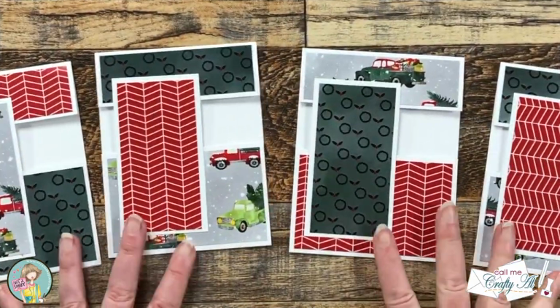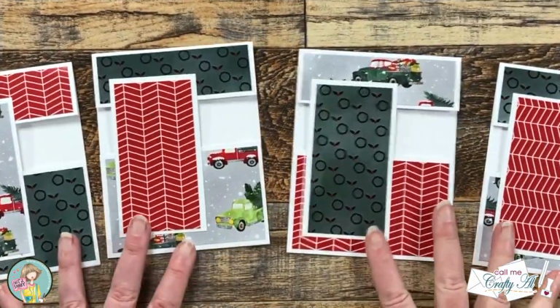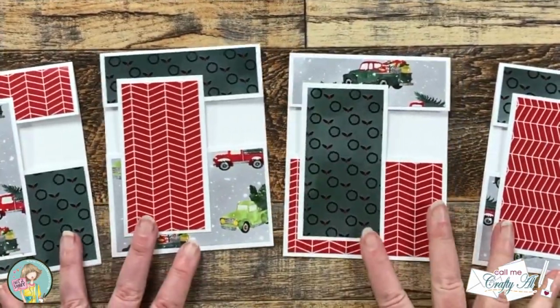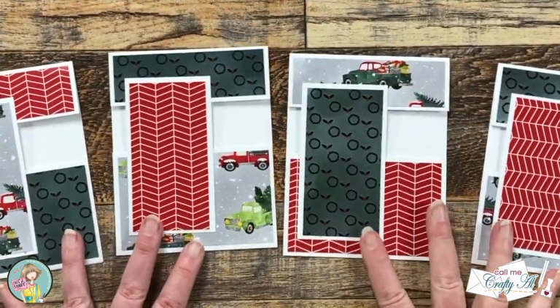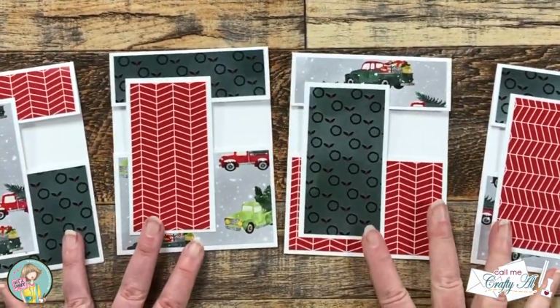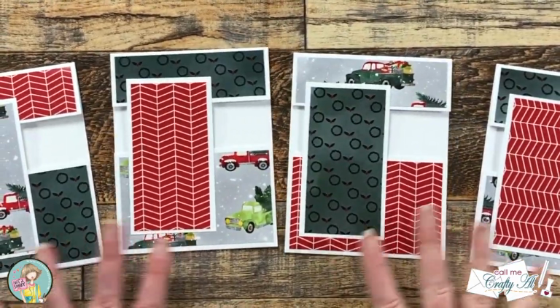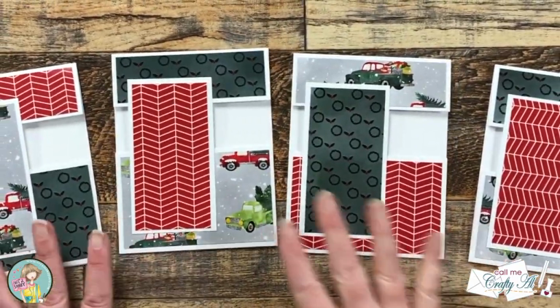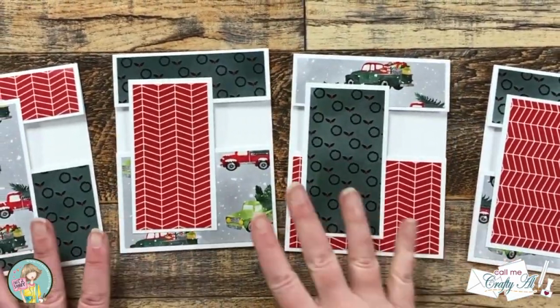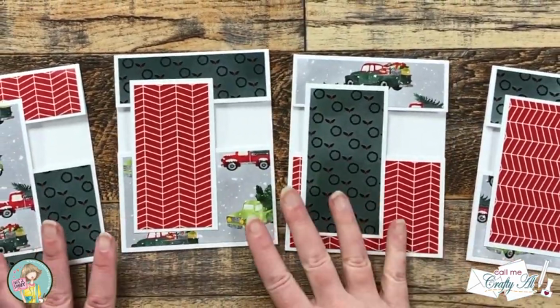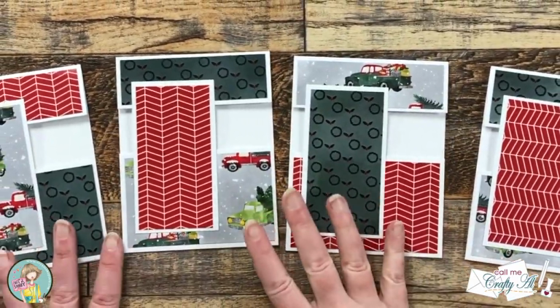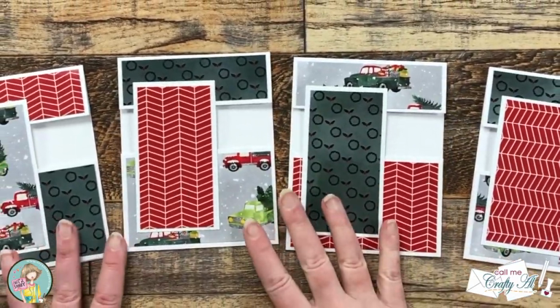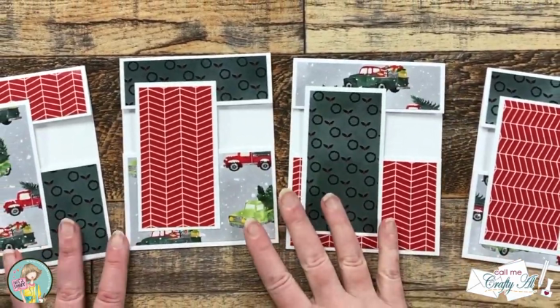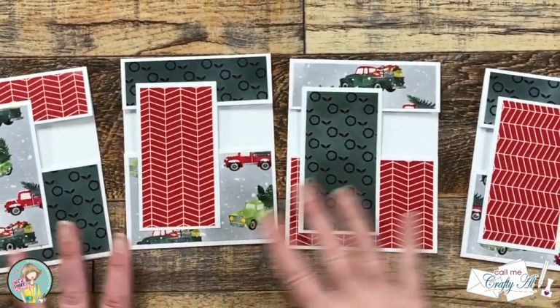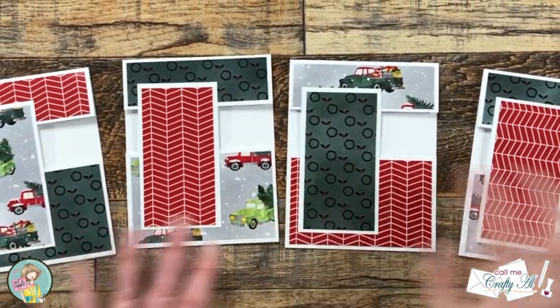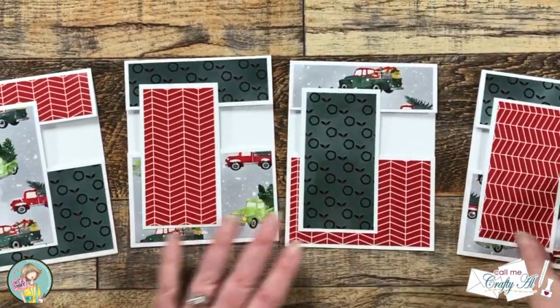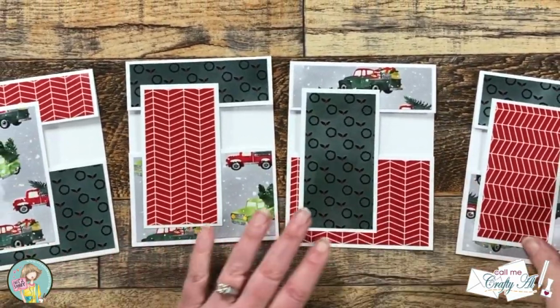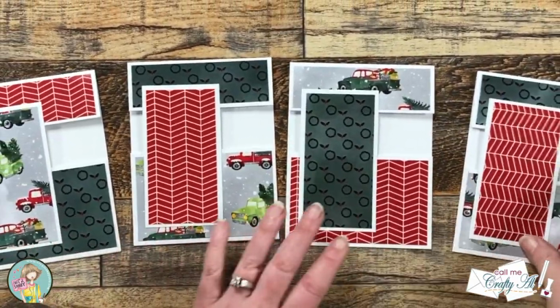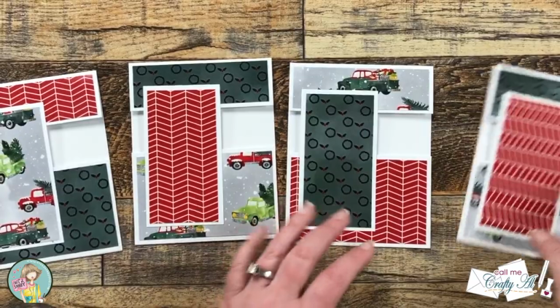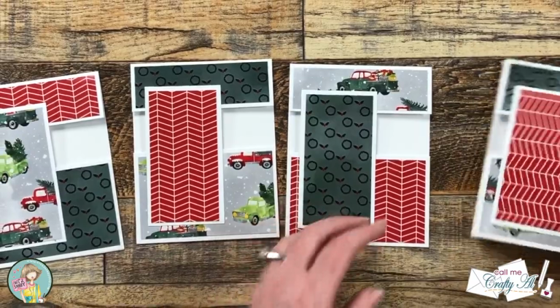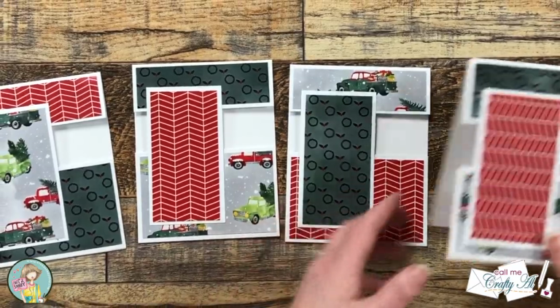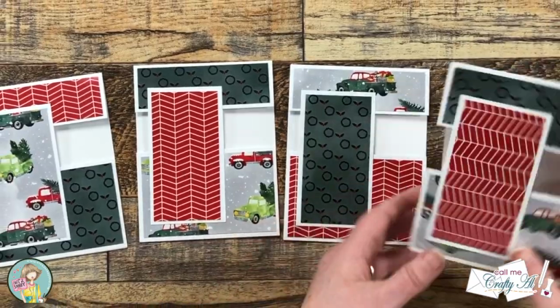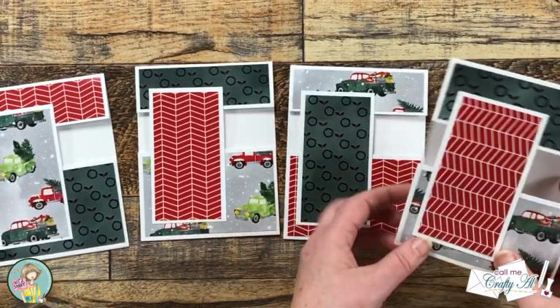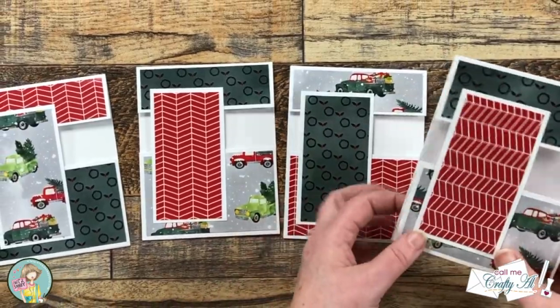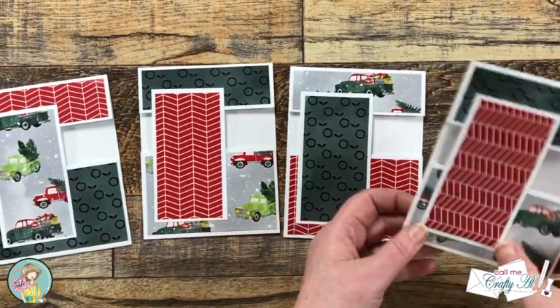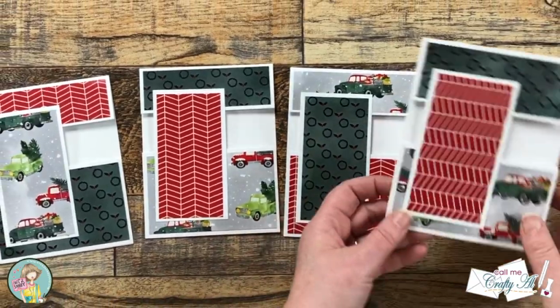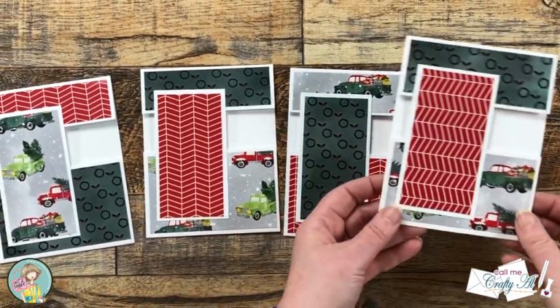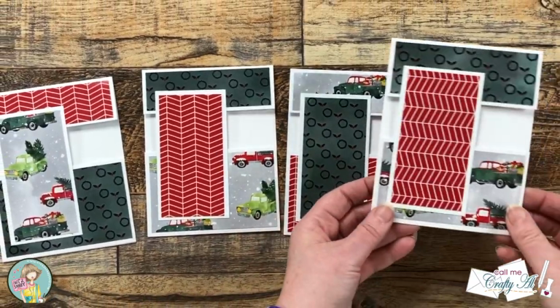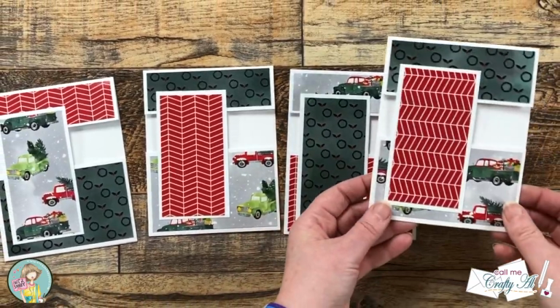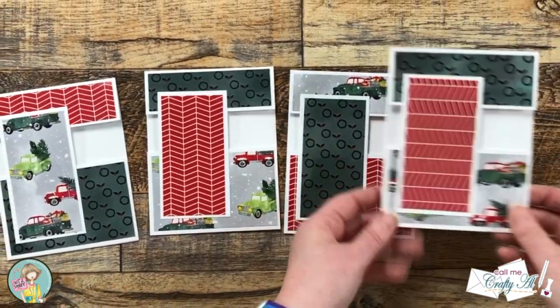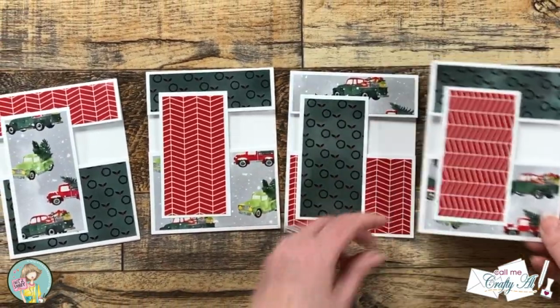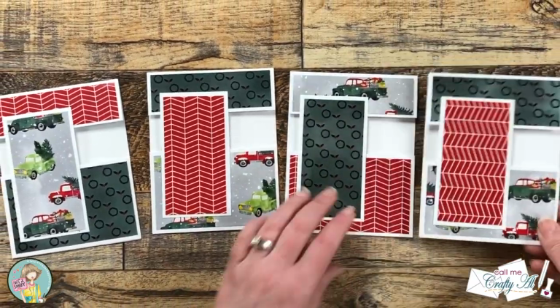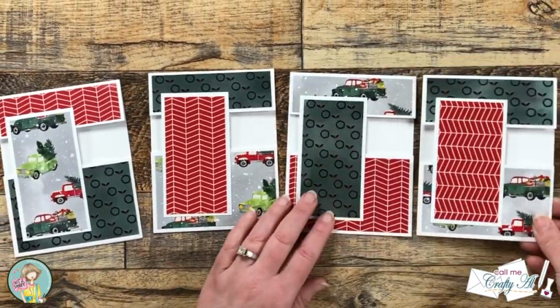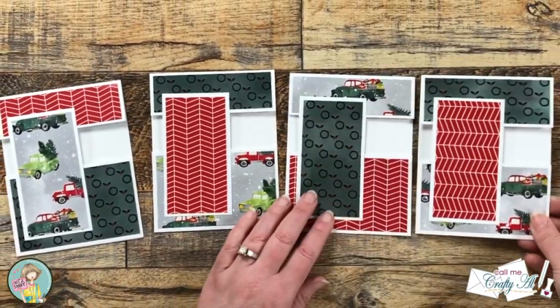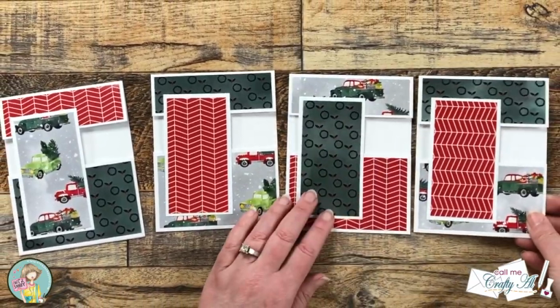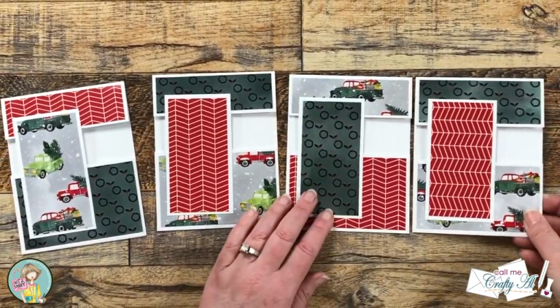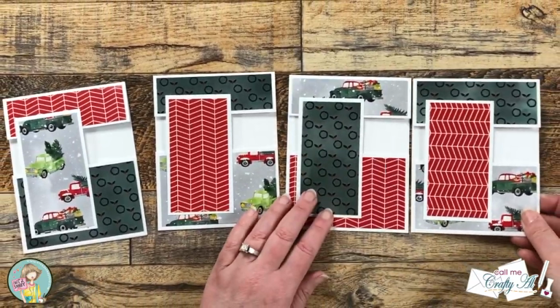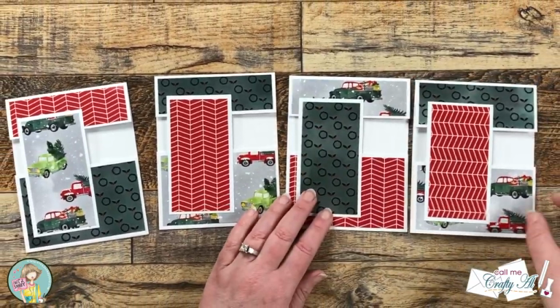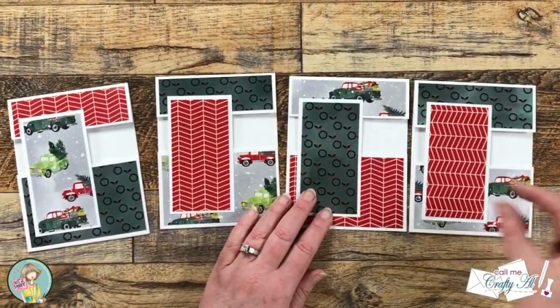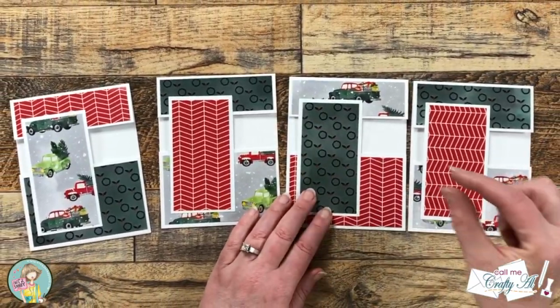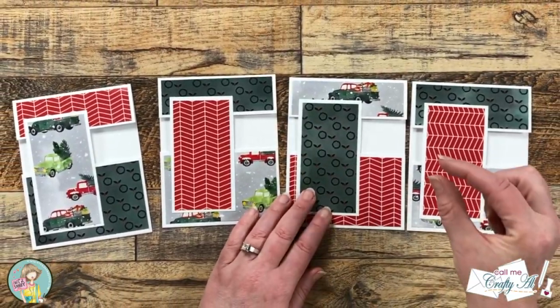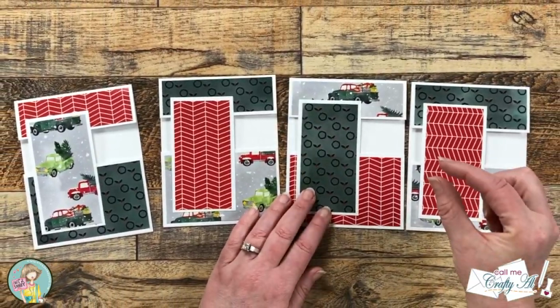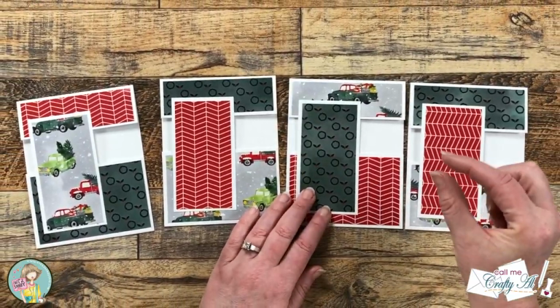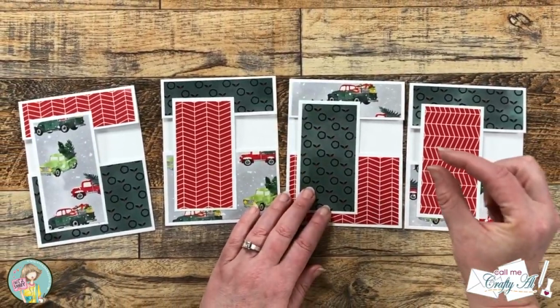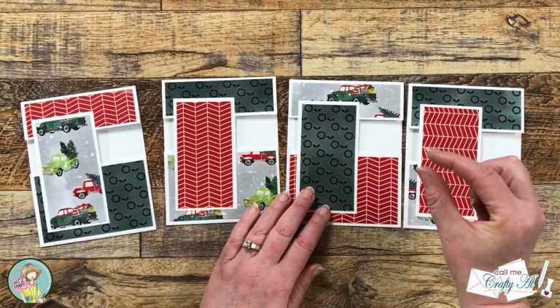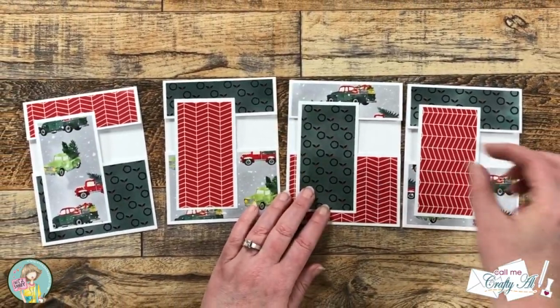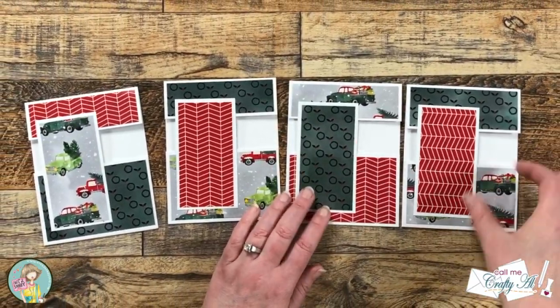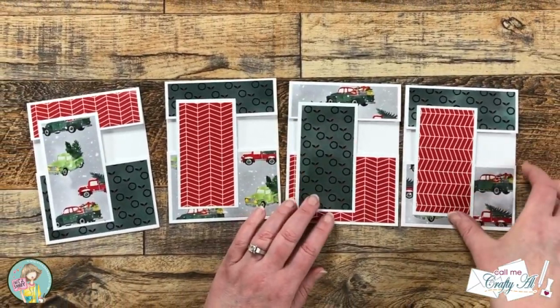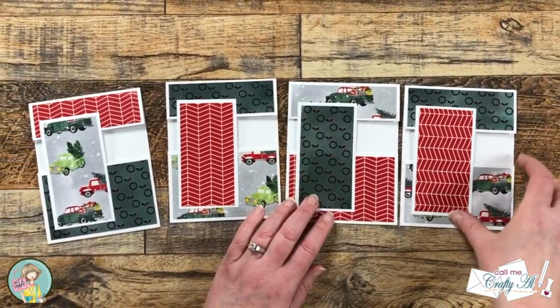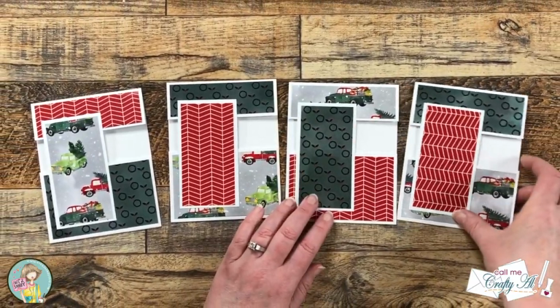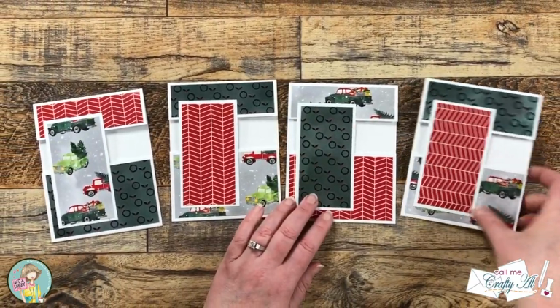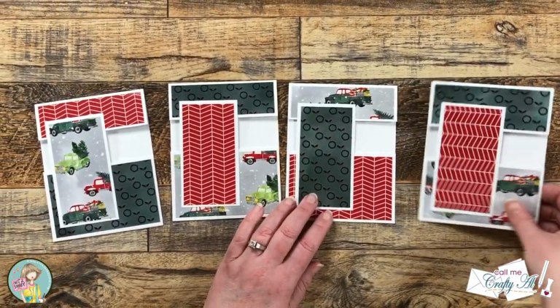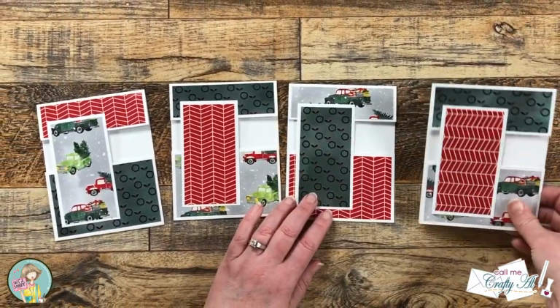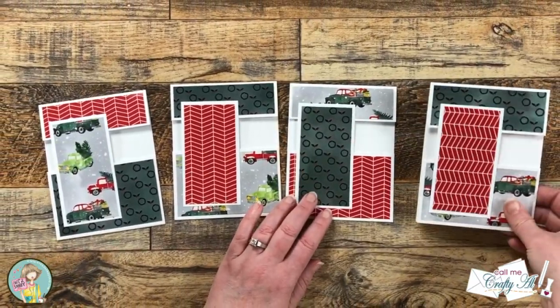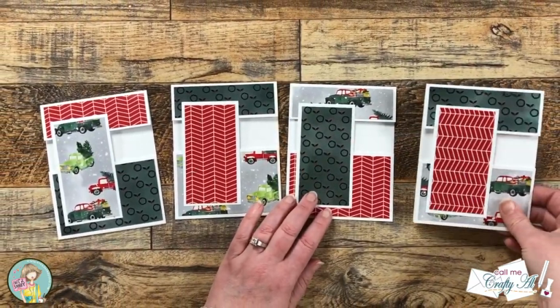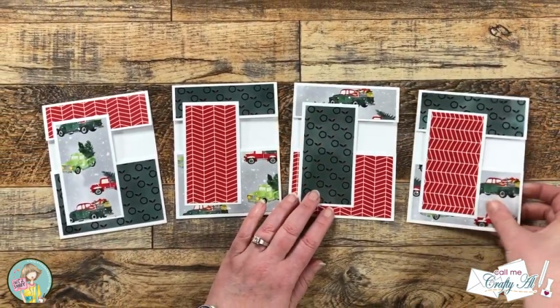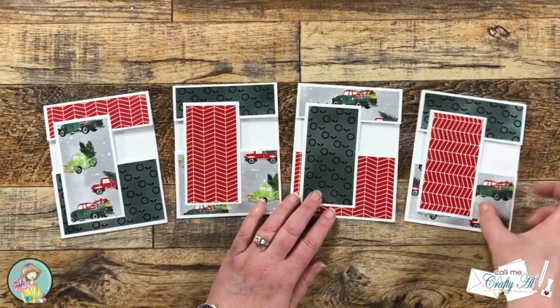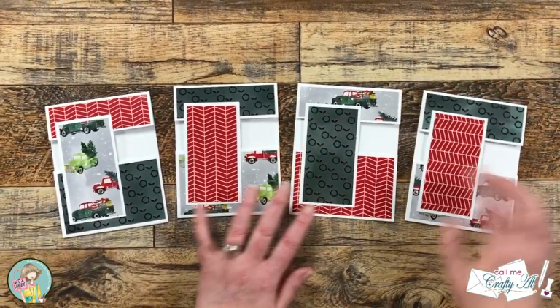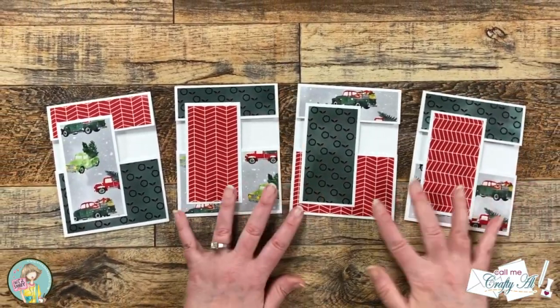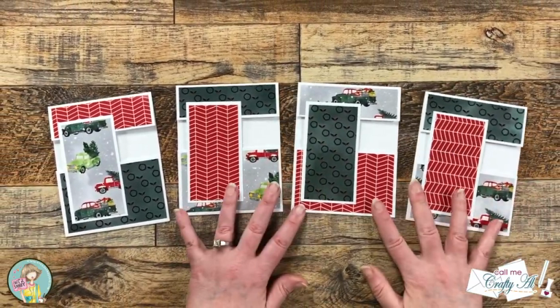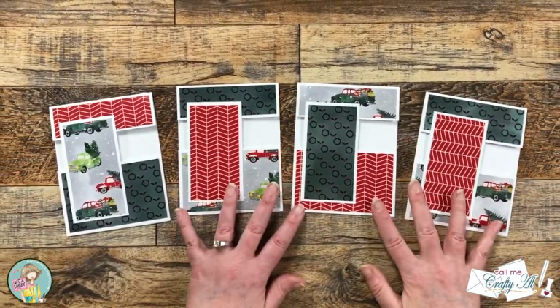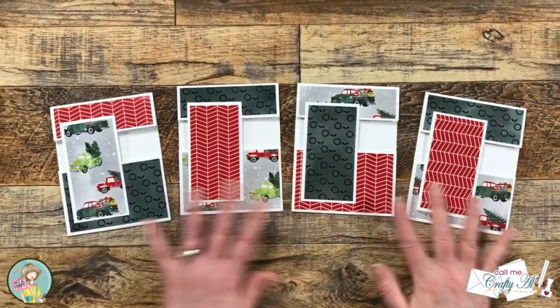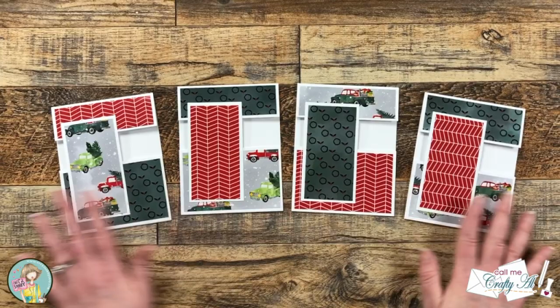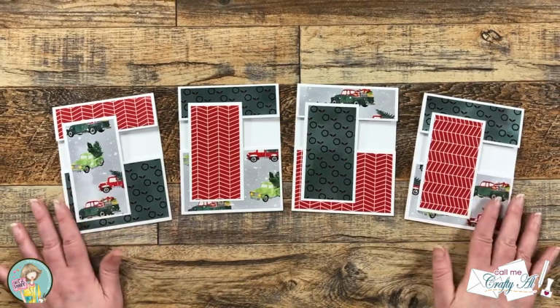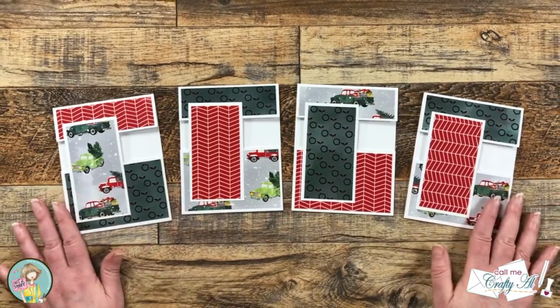You'll notice here when all four of the cards are together, the one on the right which has the different dimensions is just slightly different.